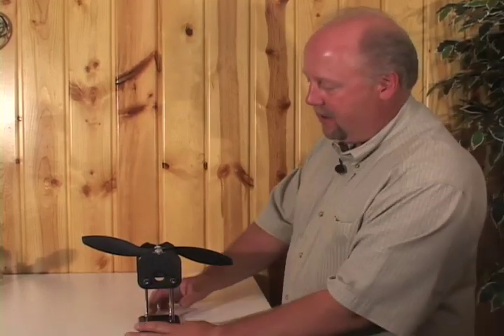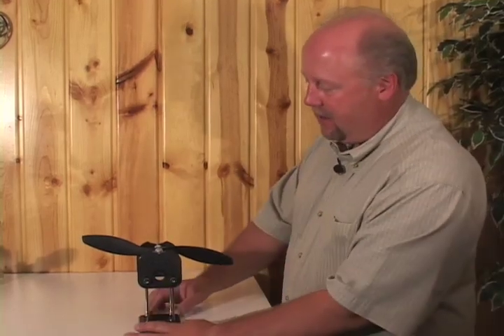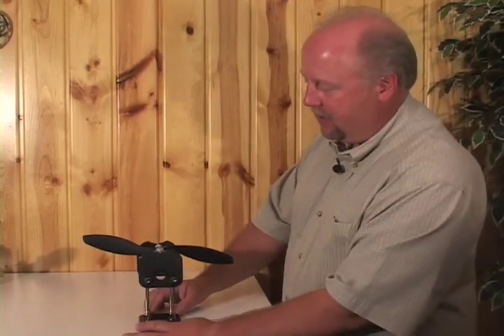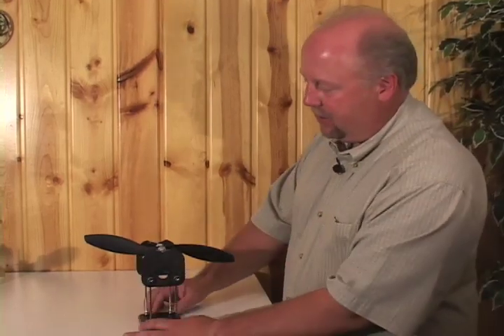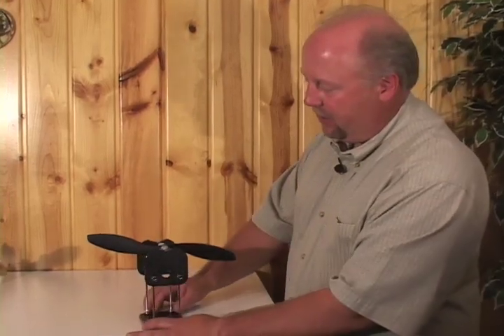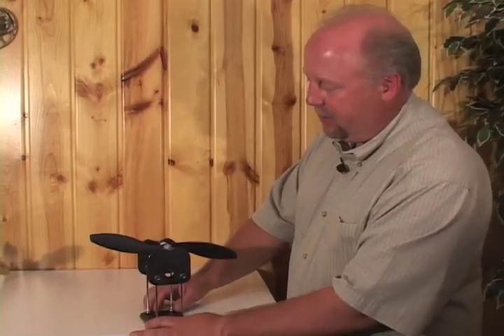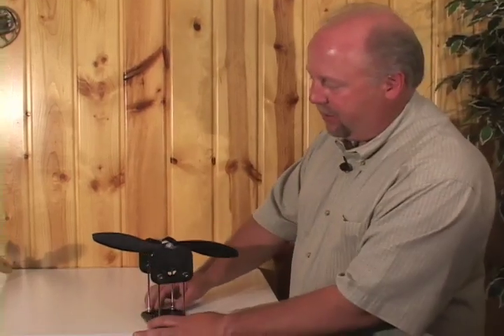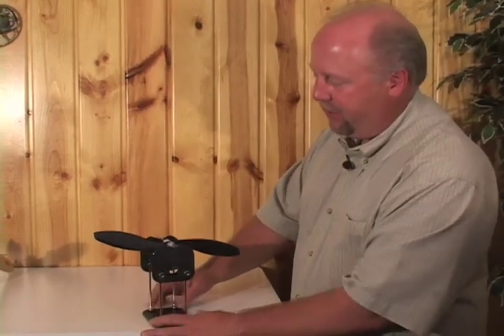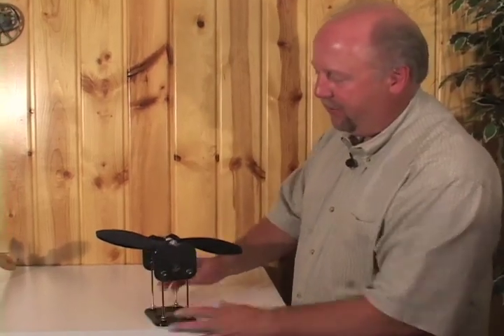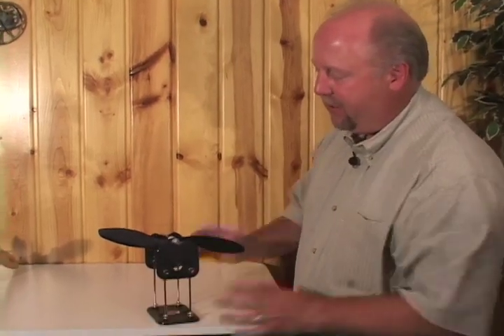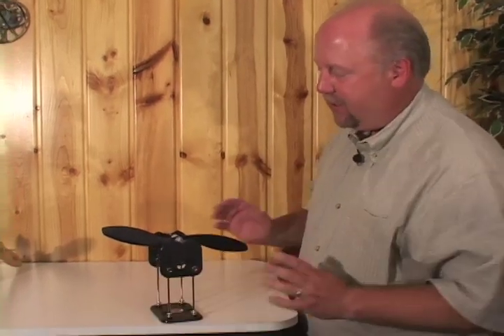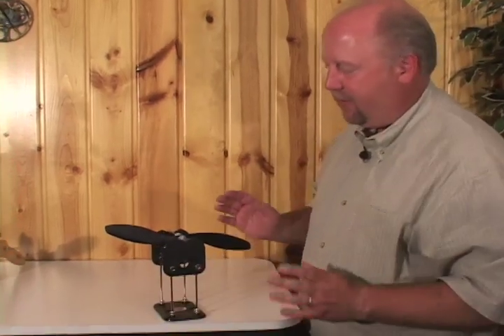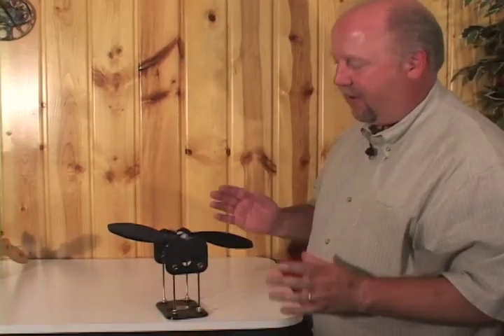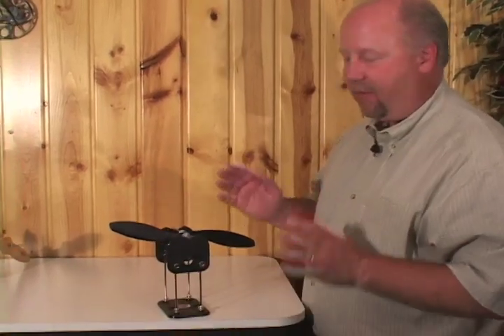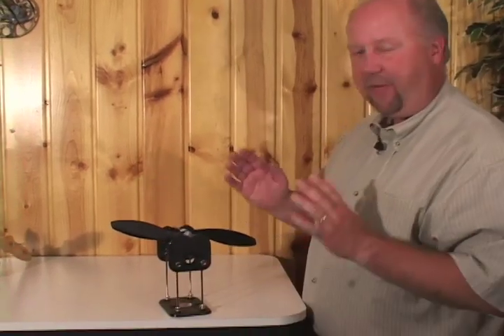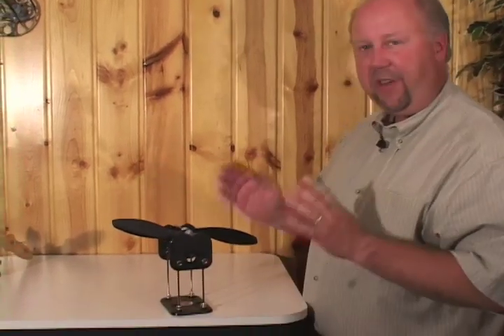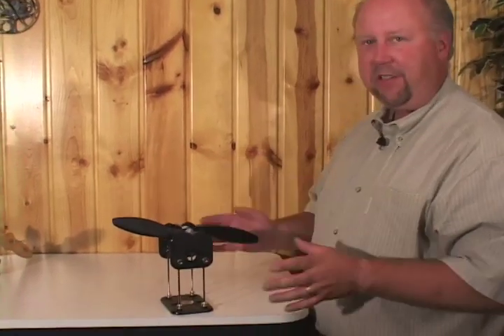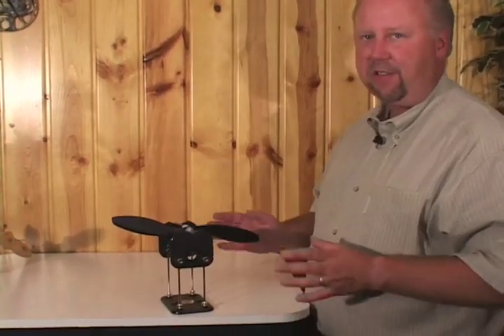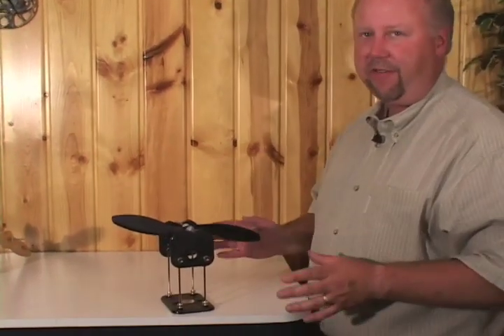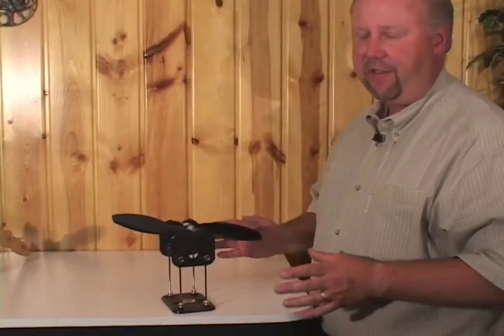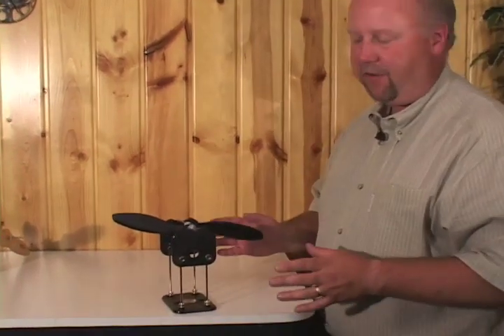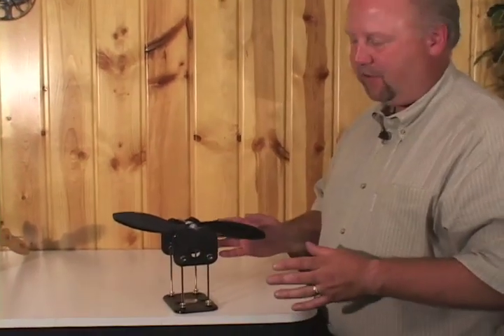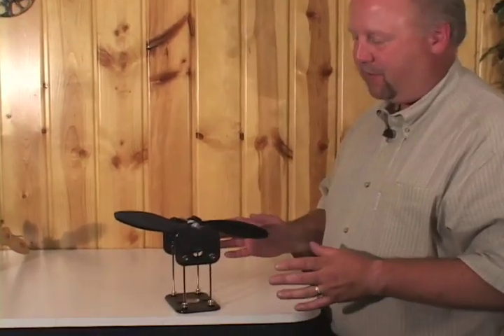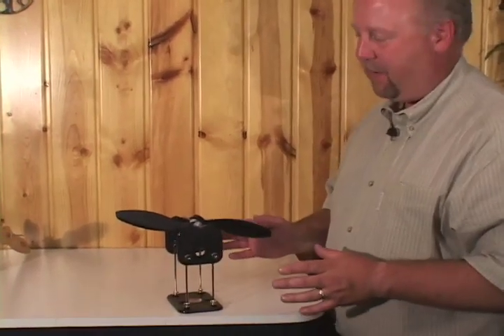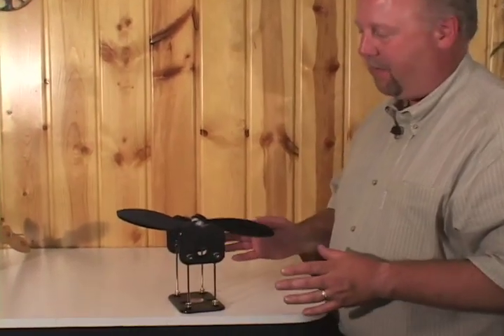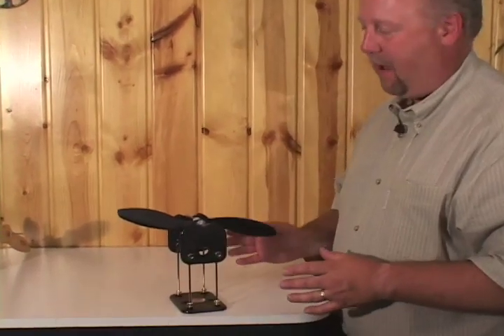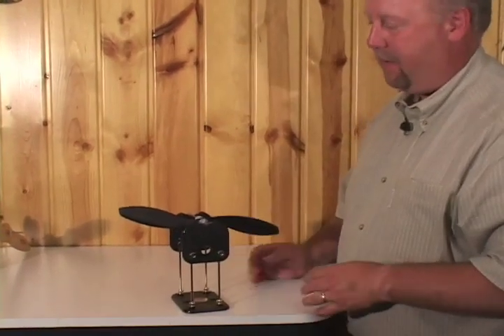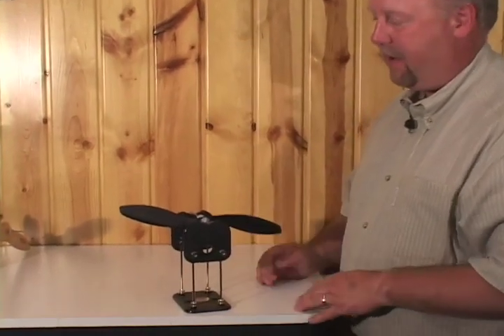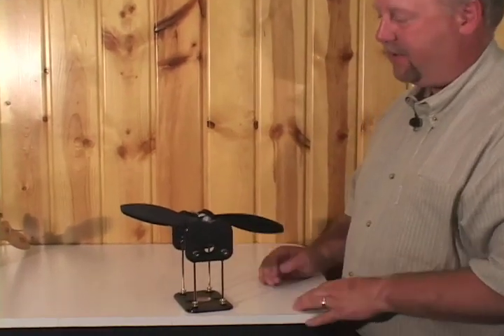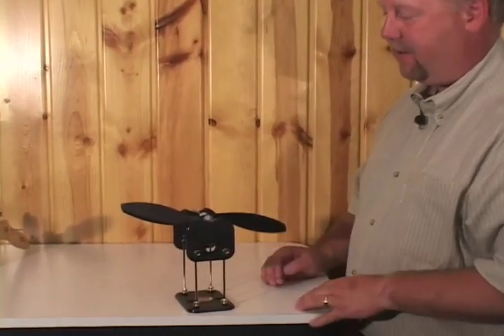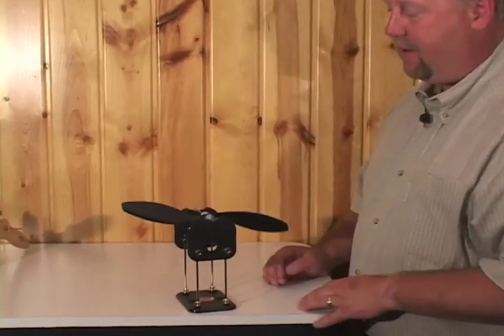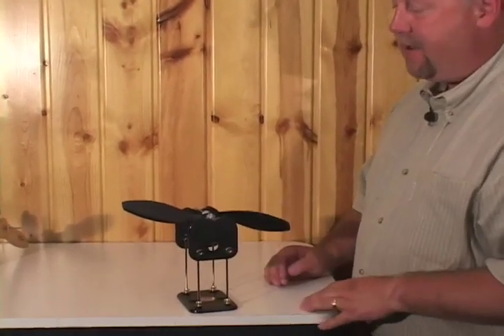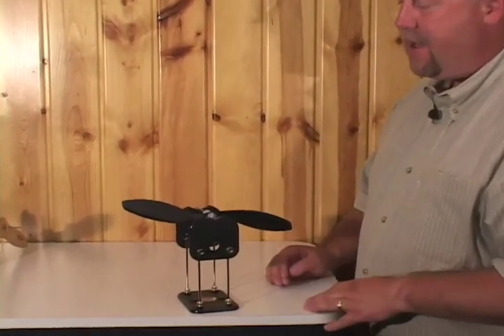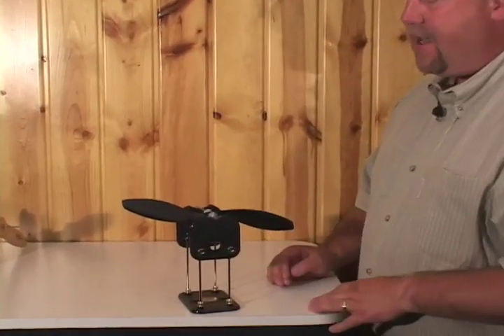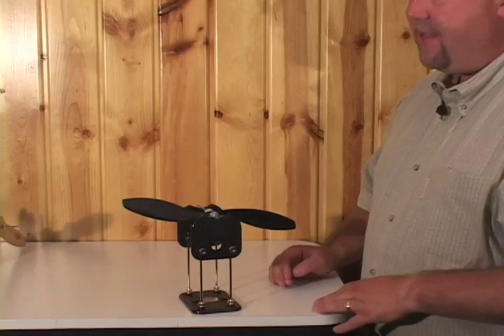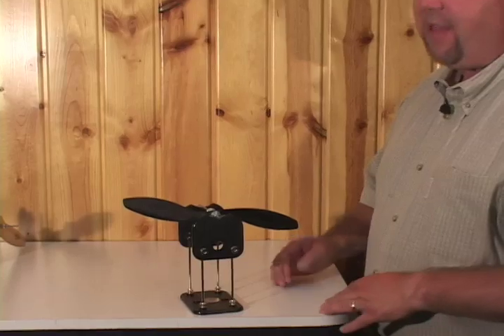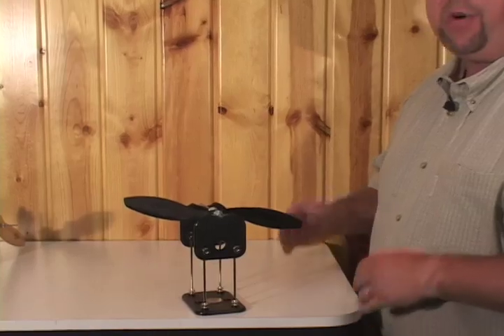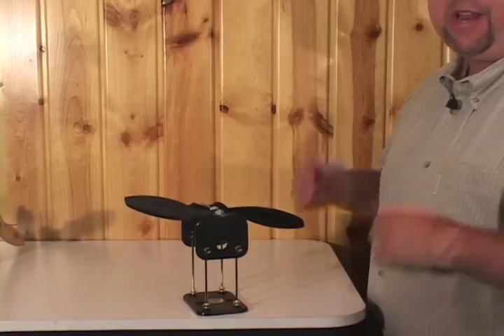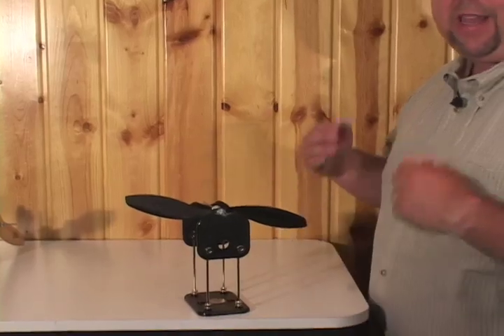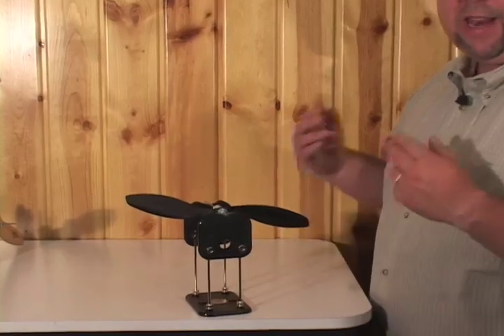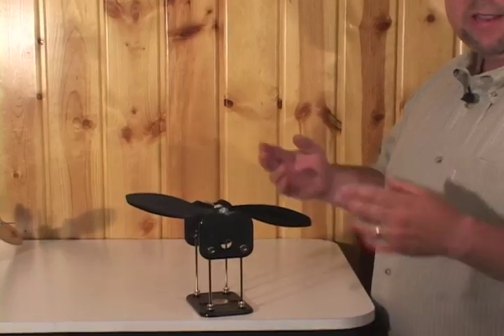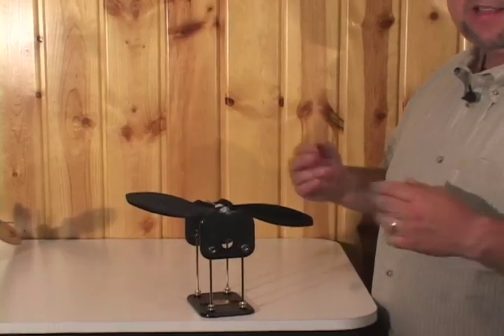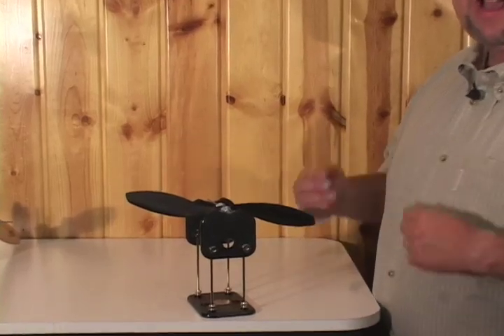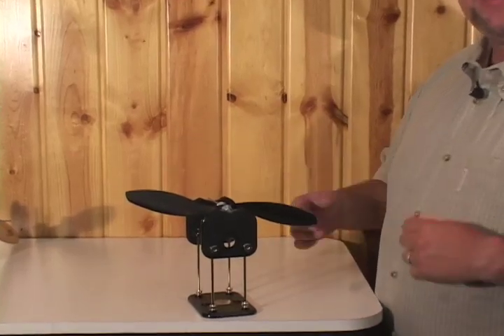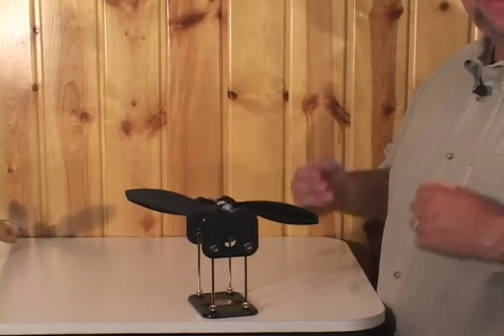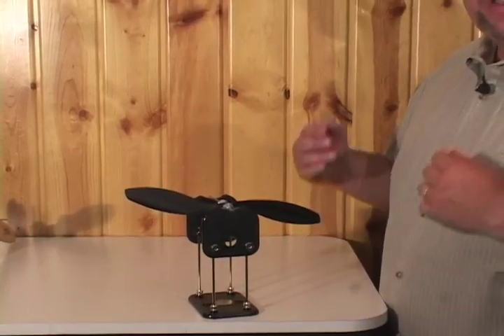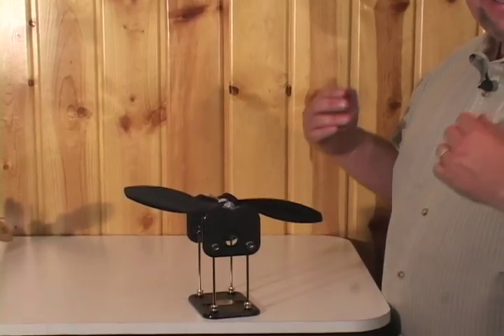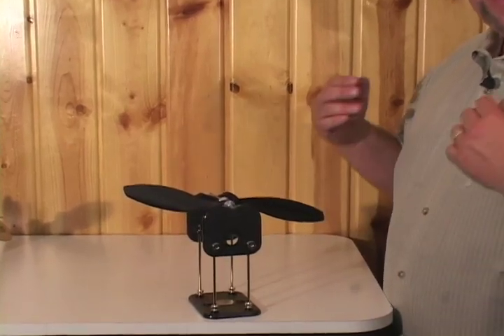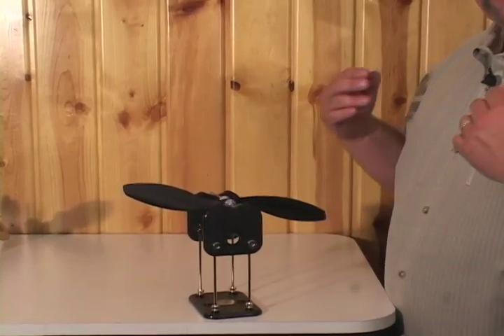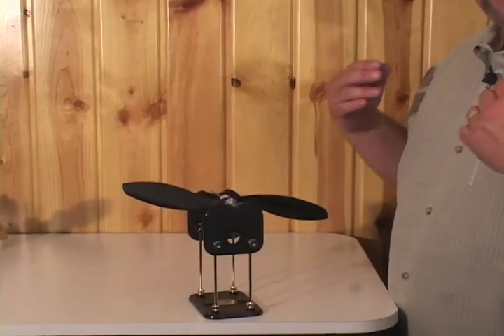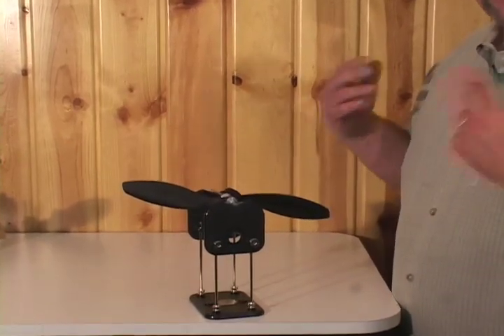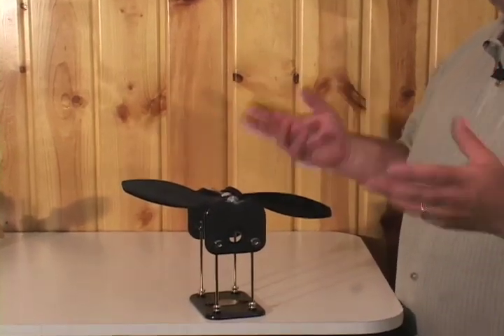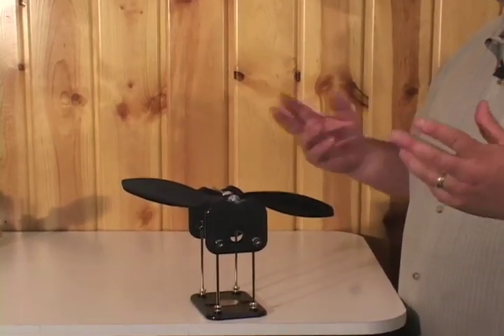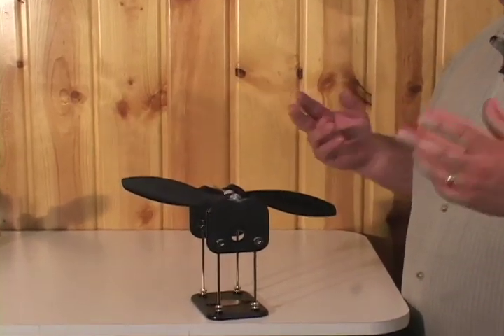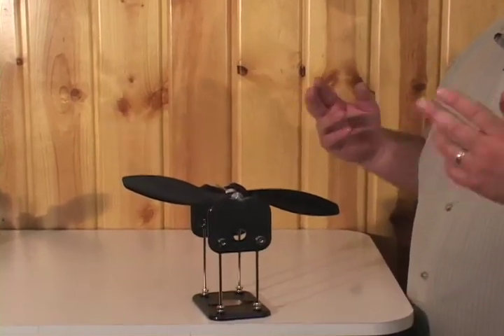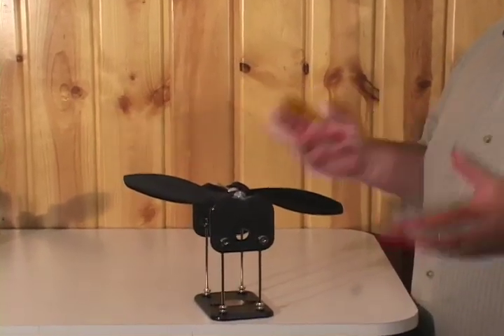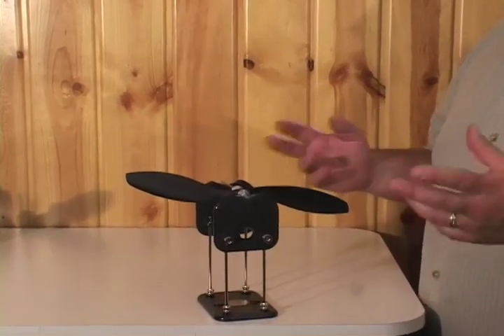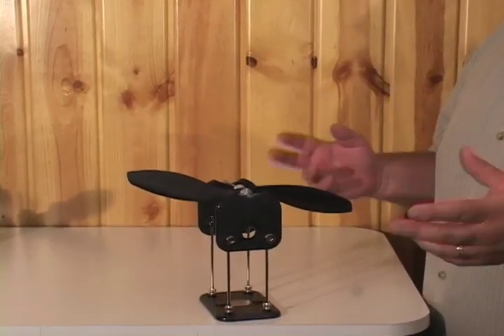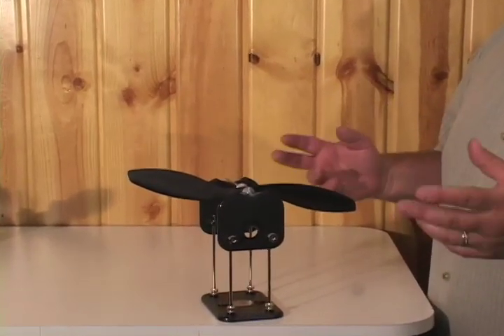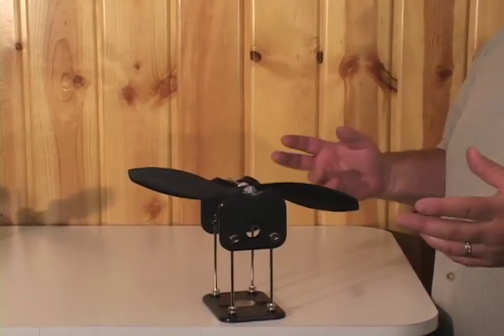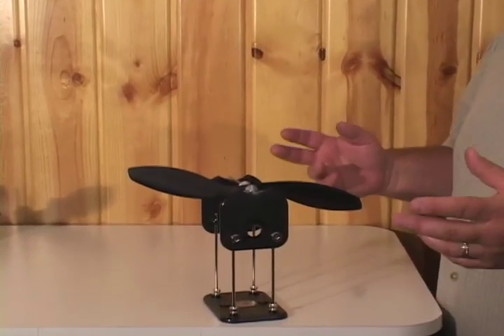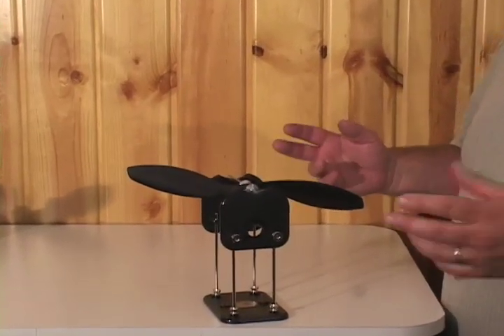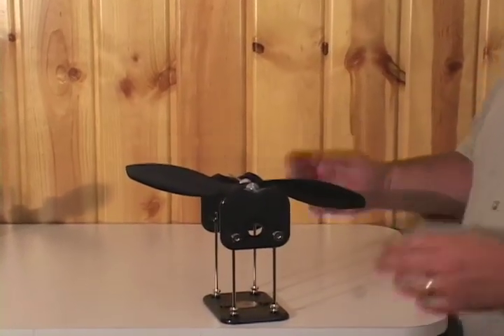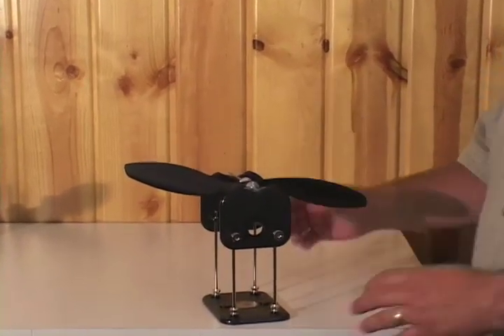I want to show you first the features of the TruSpin prop balancer and then we're going to get into actually how to balance a prop itself.